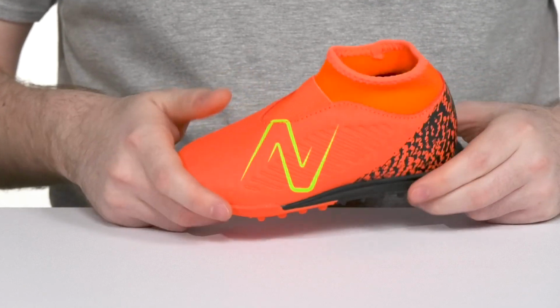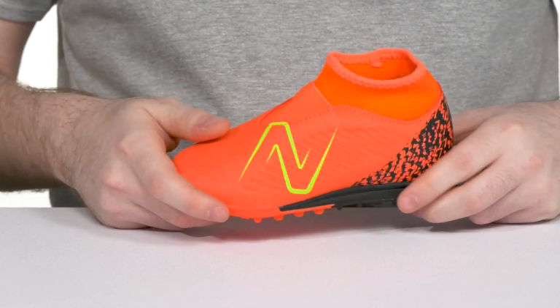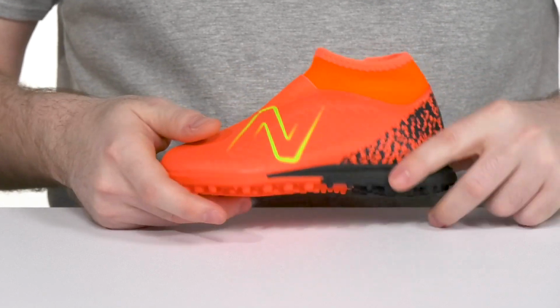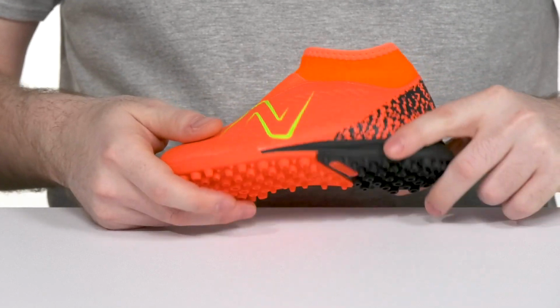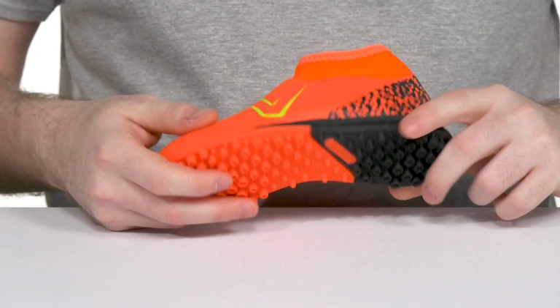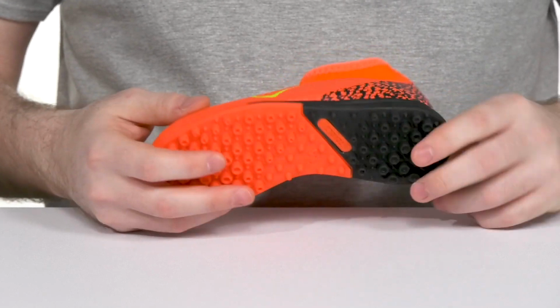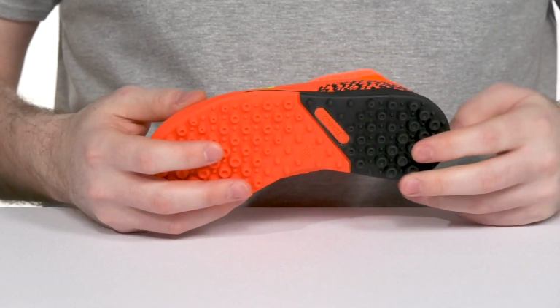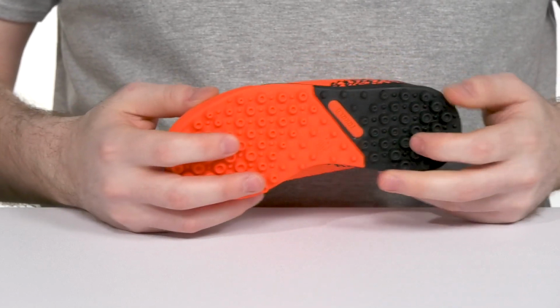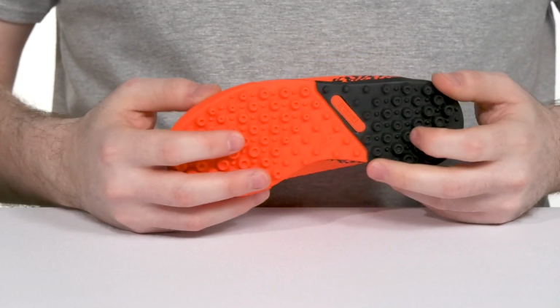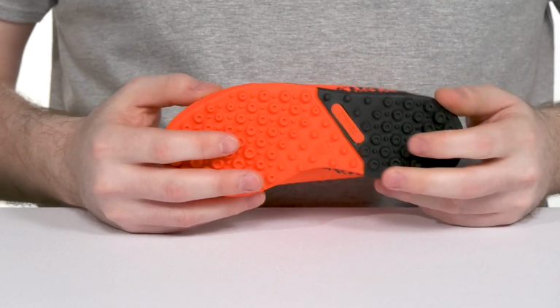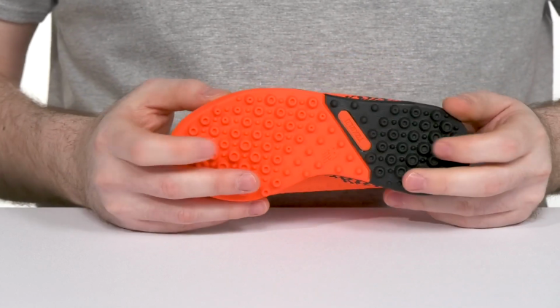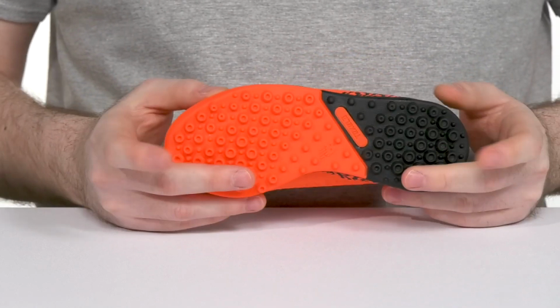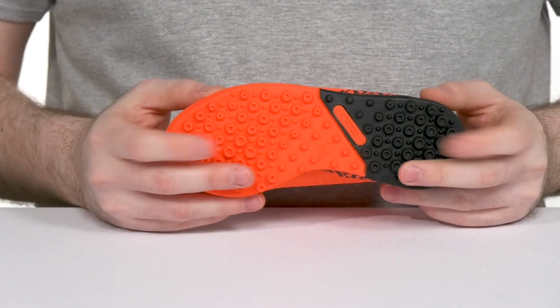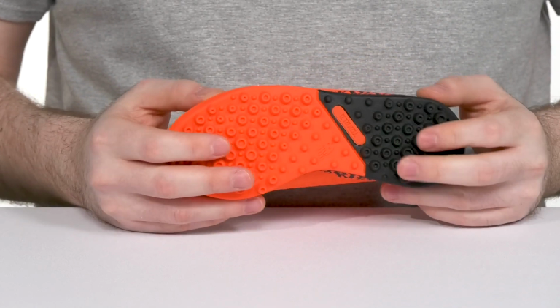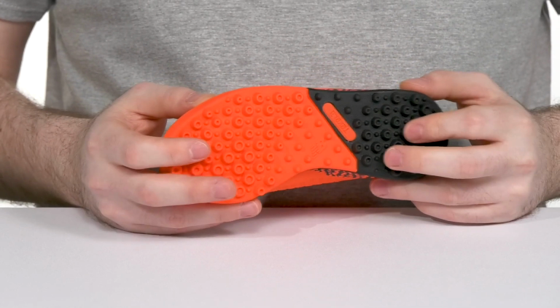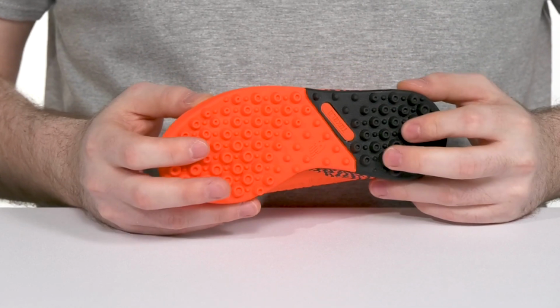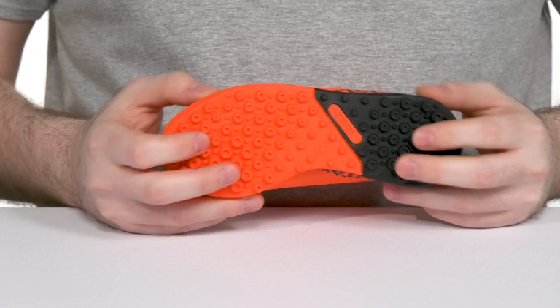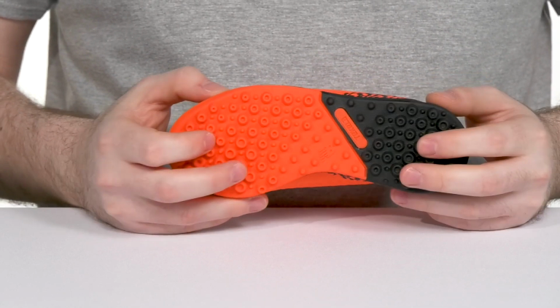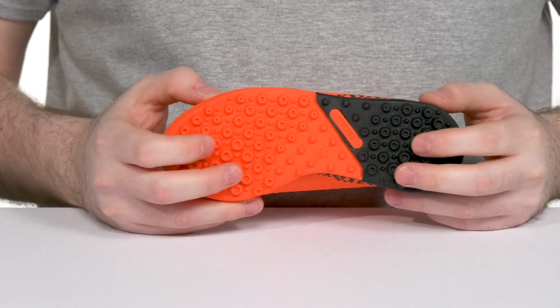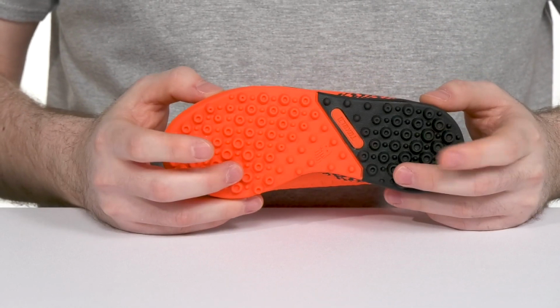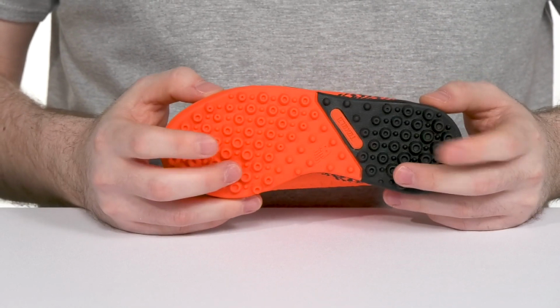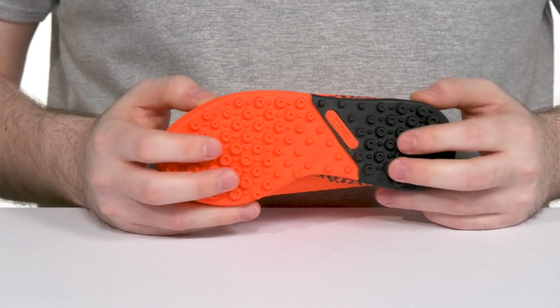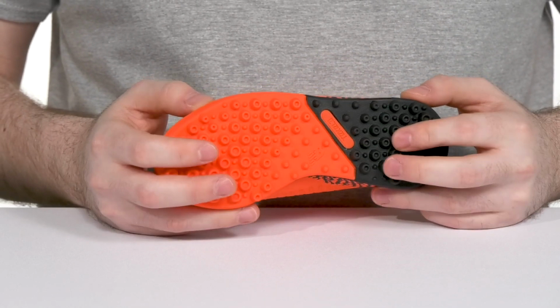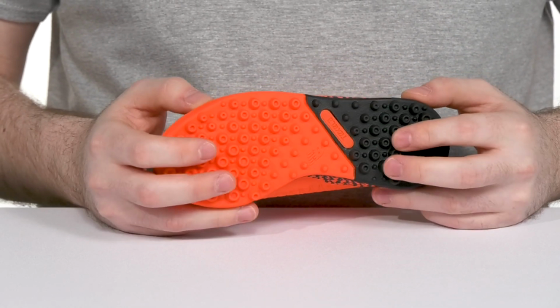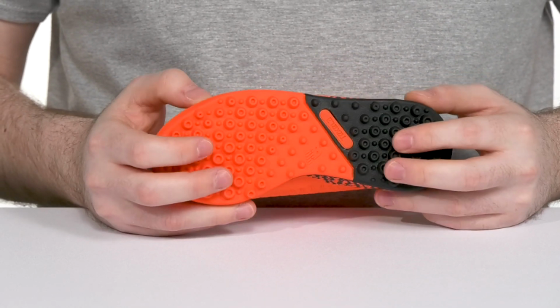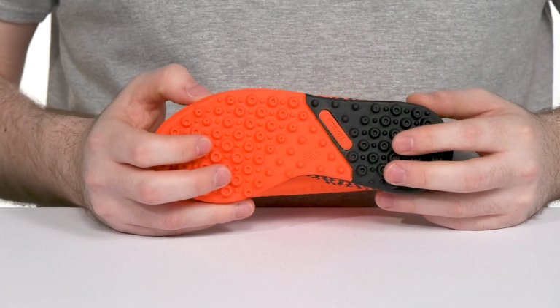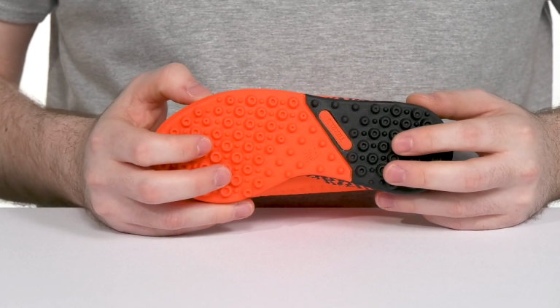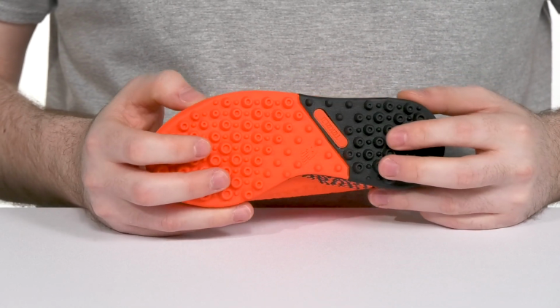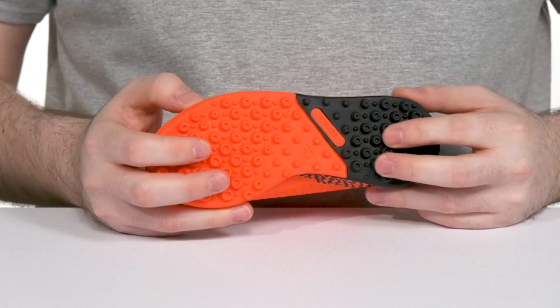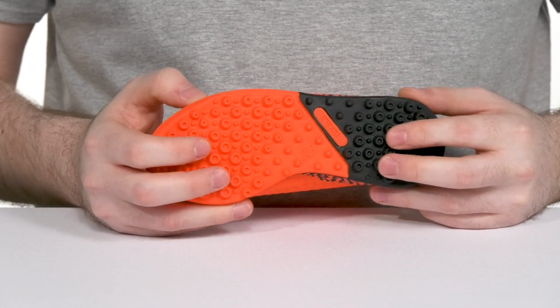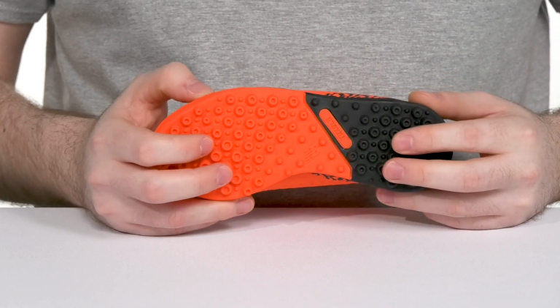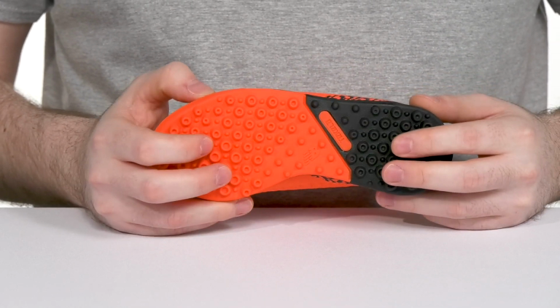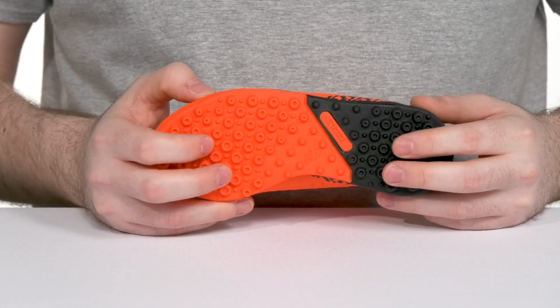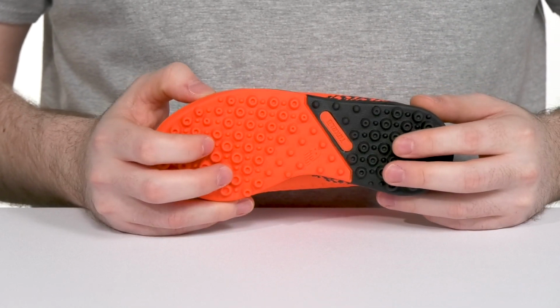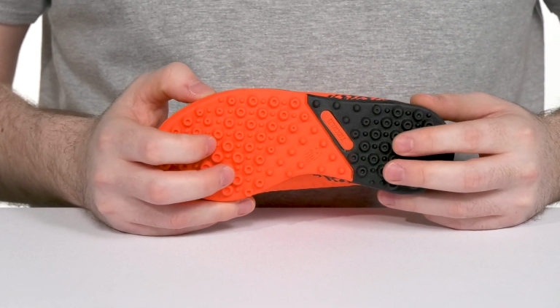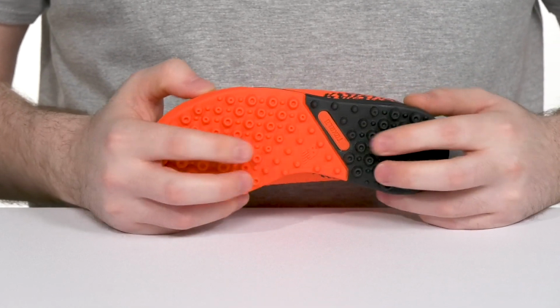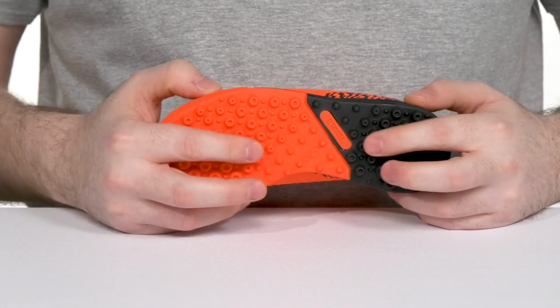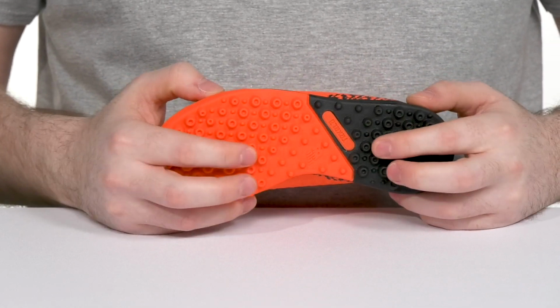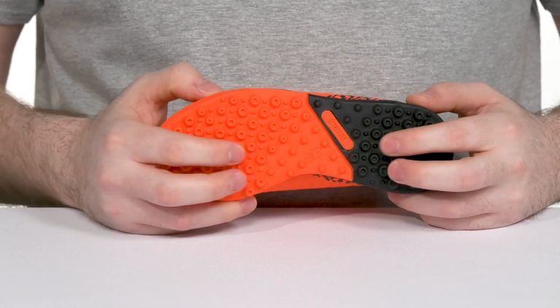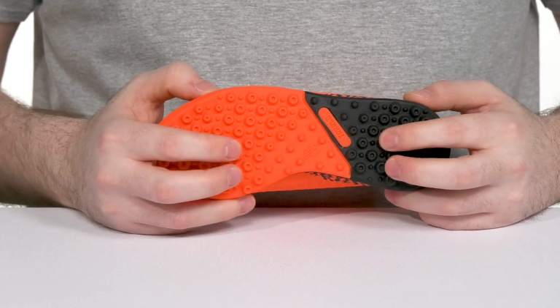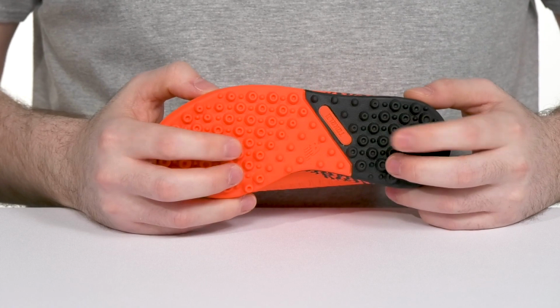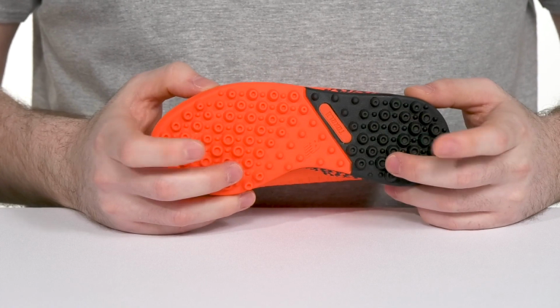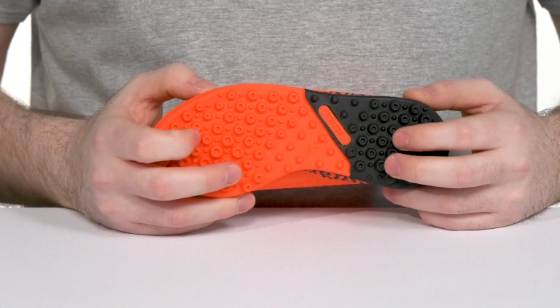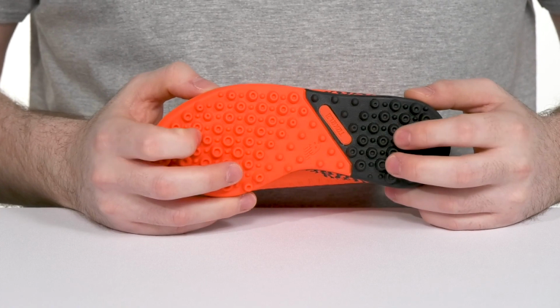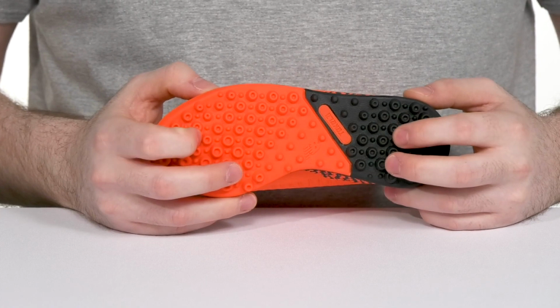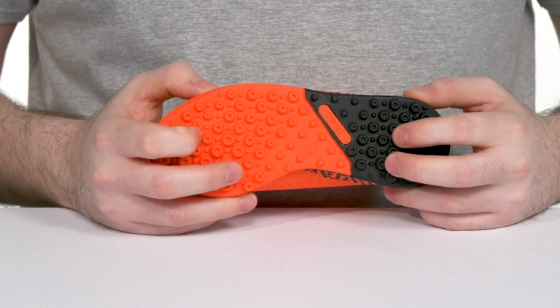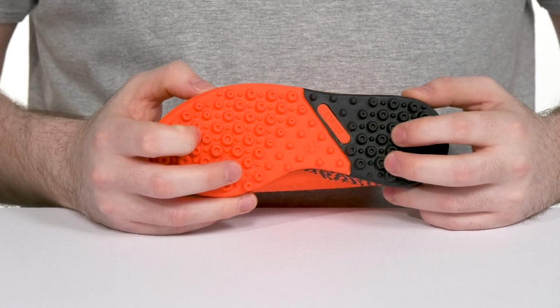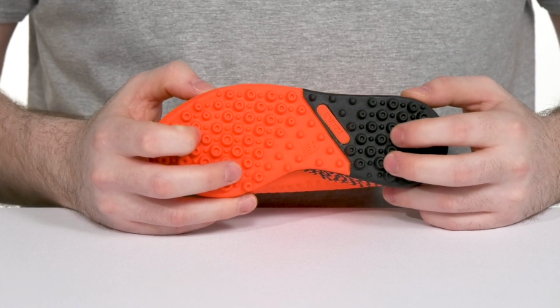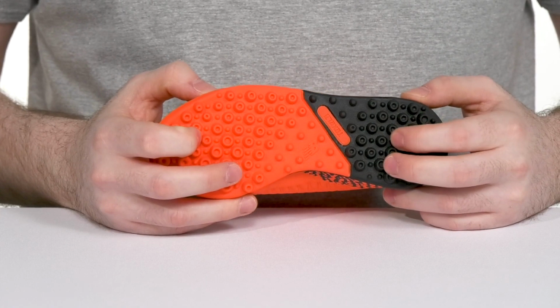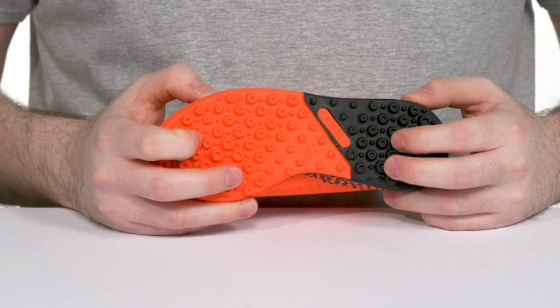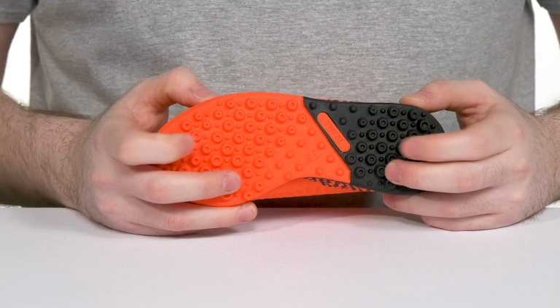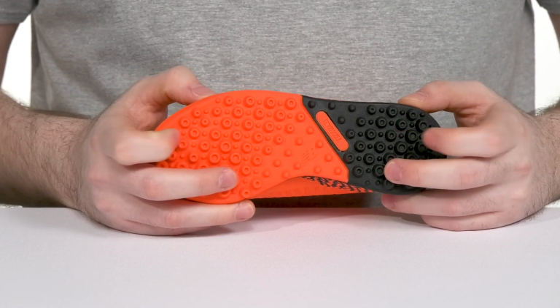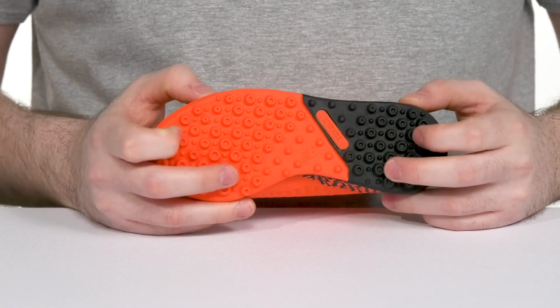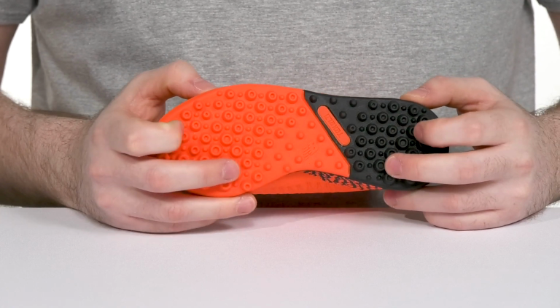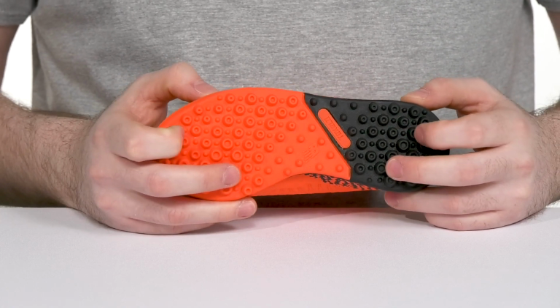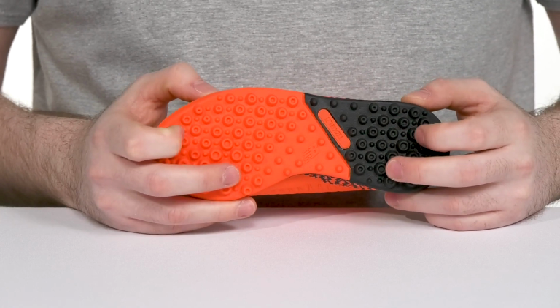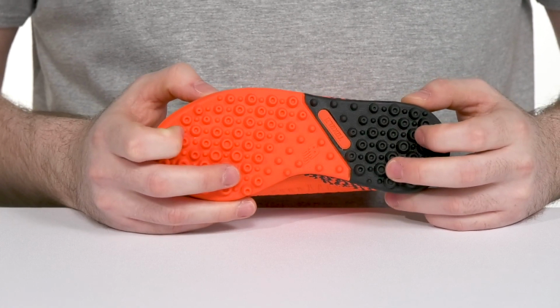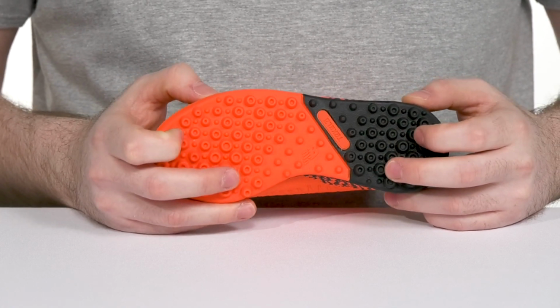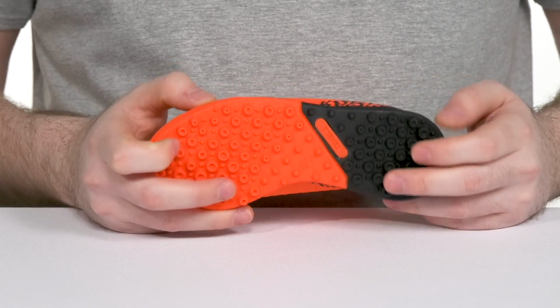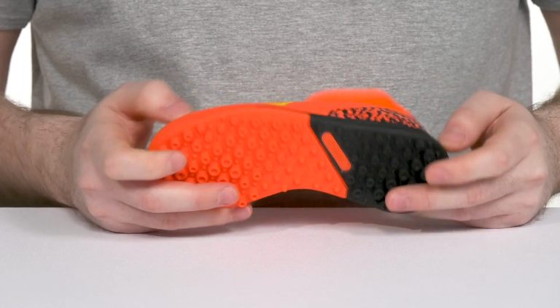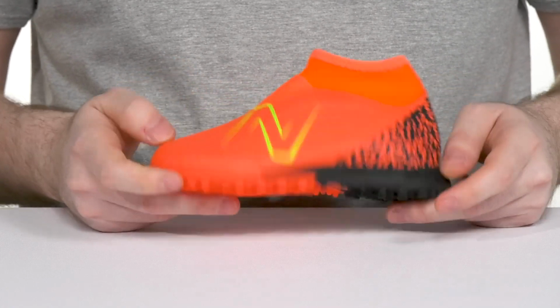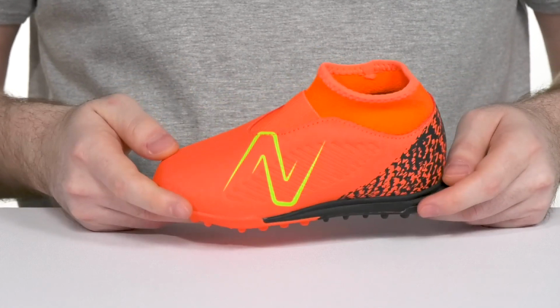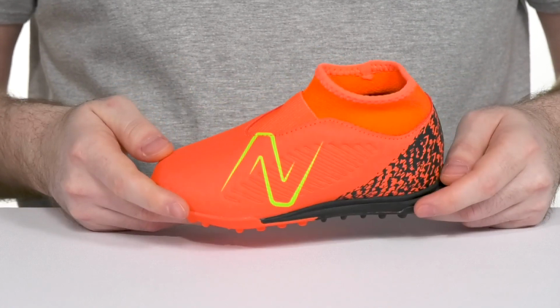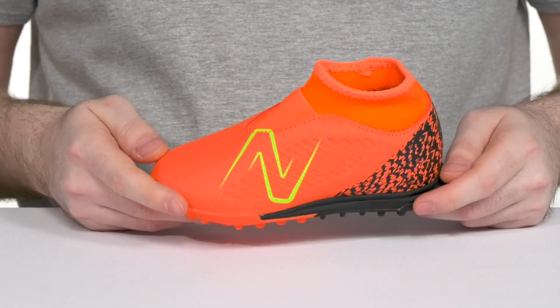The outsole is made with rubber and has a very lightweight lug design, giving it better stability on artificial turf terrain.